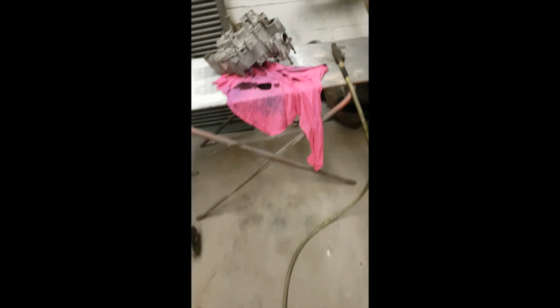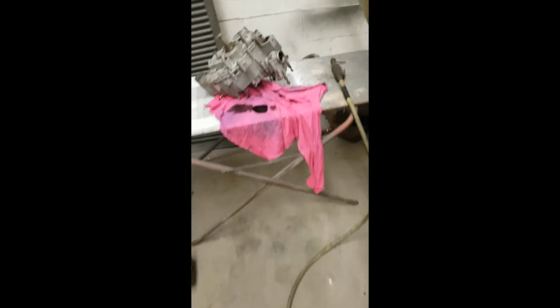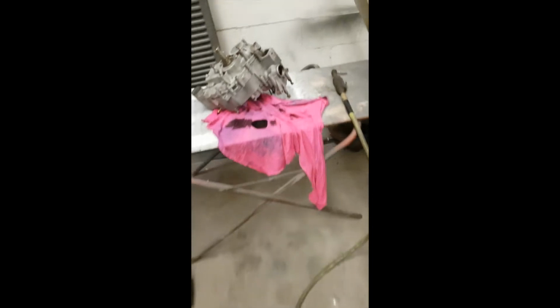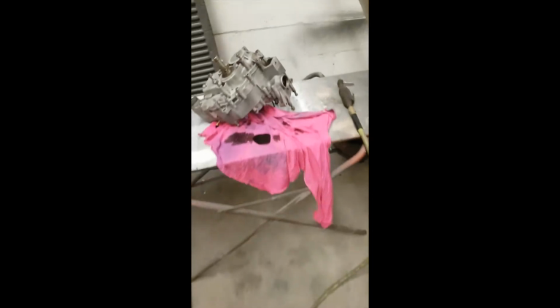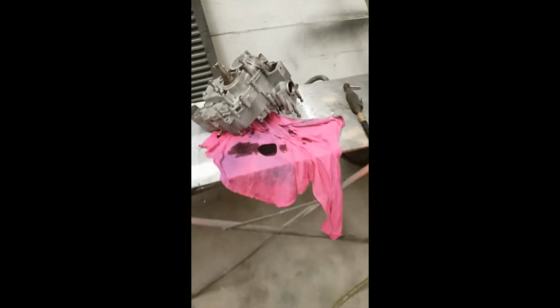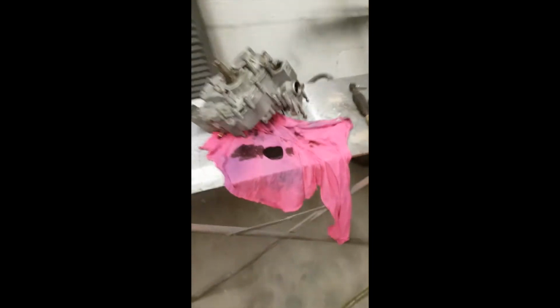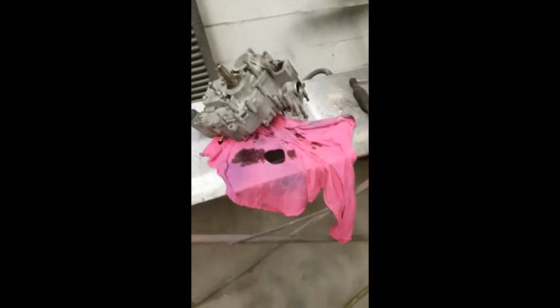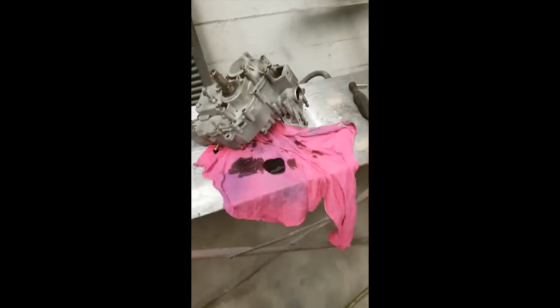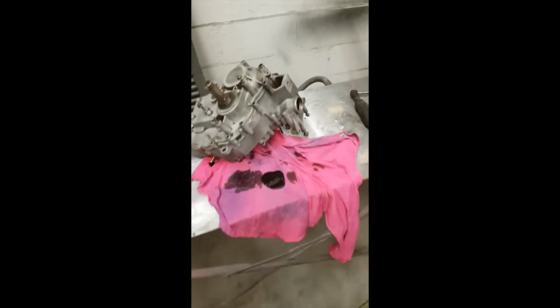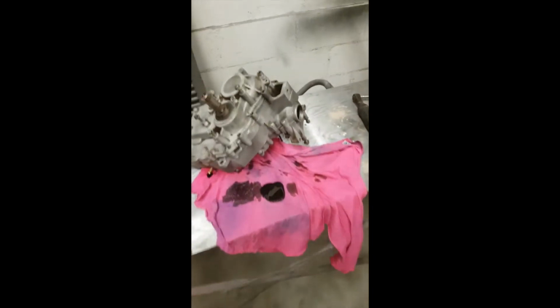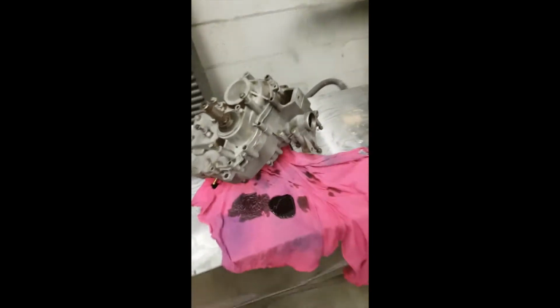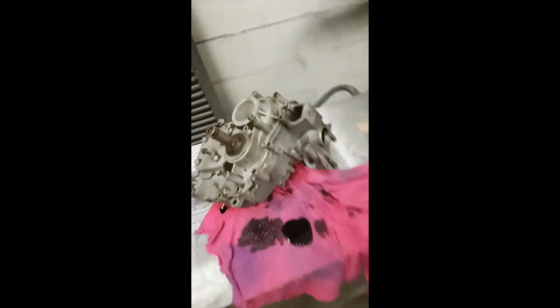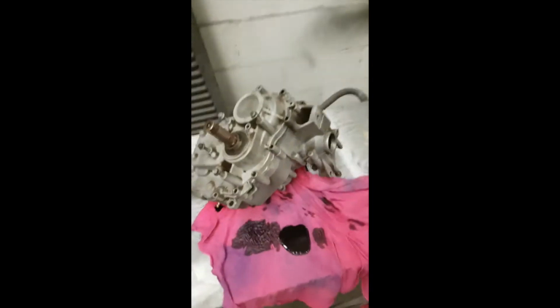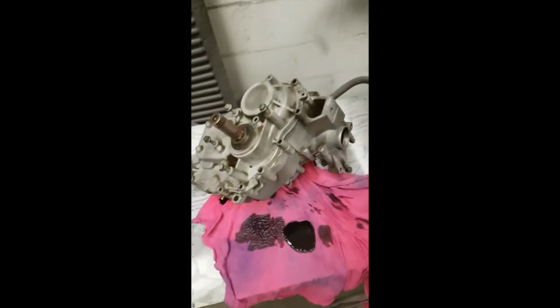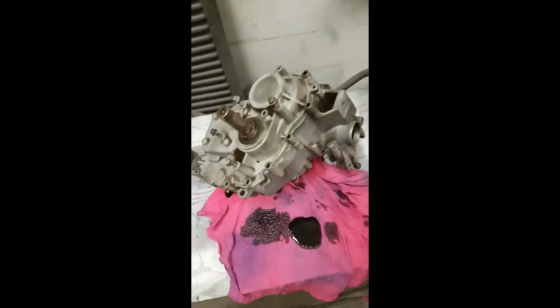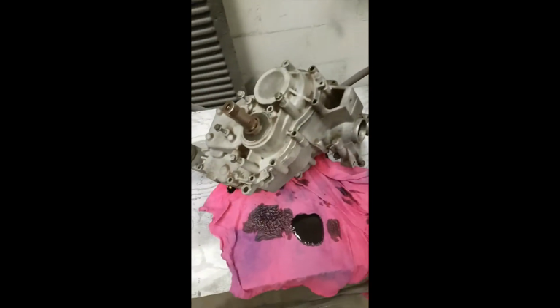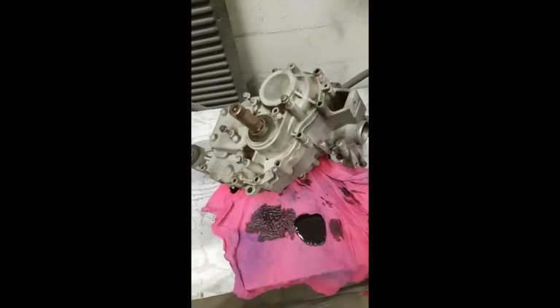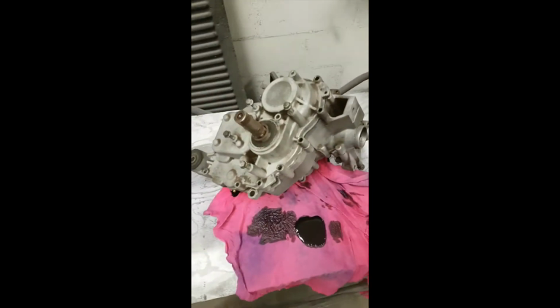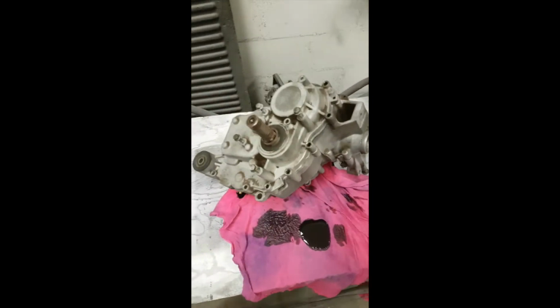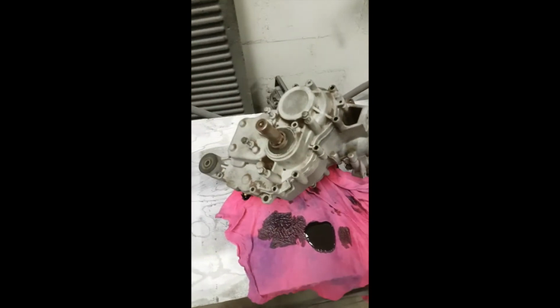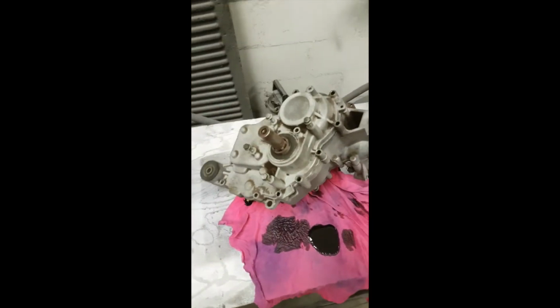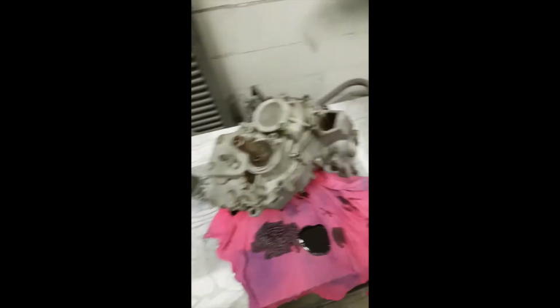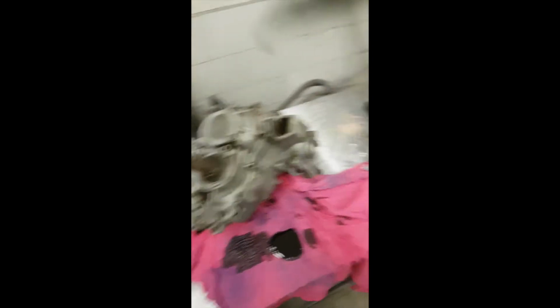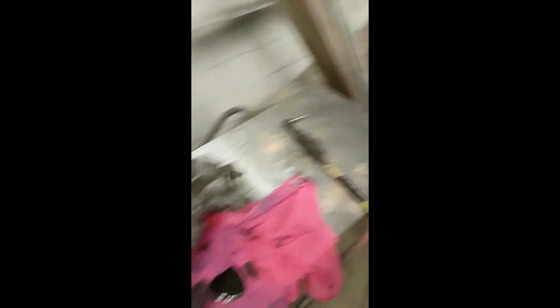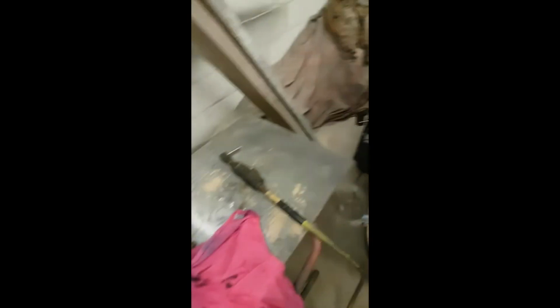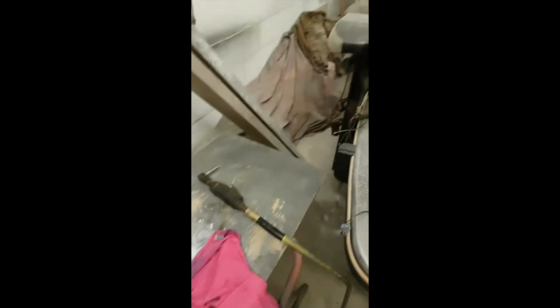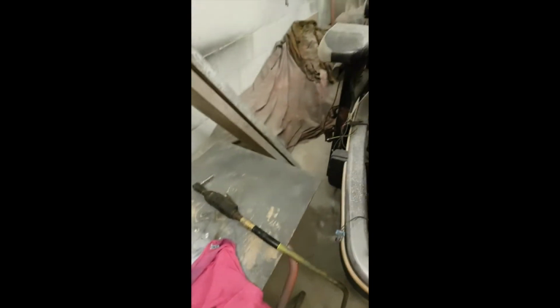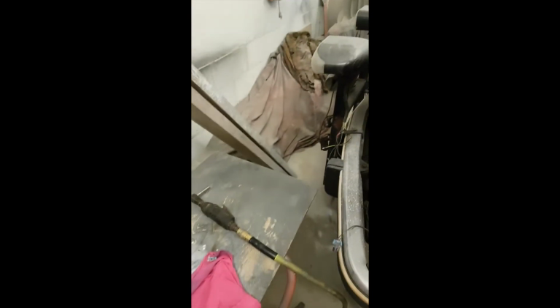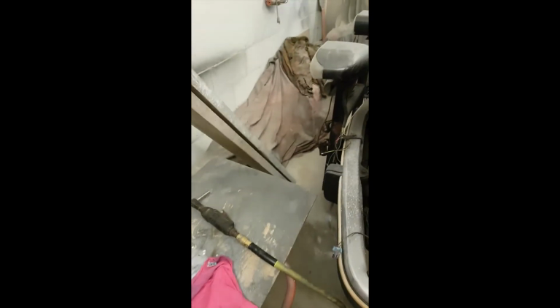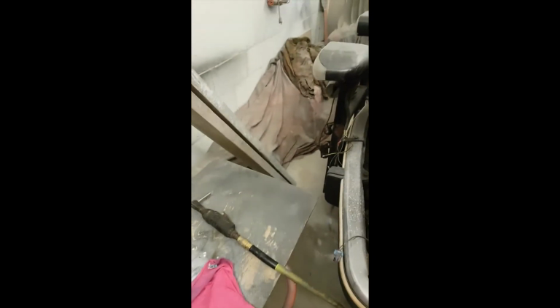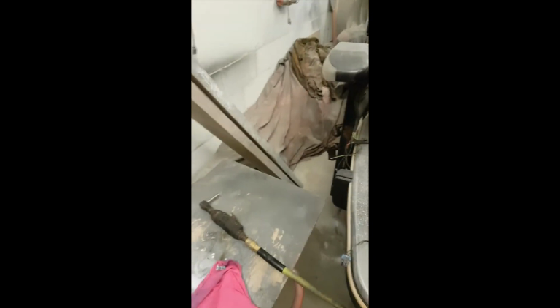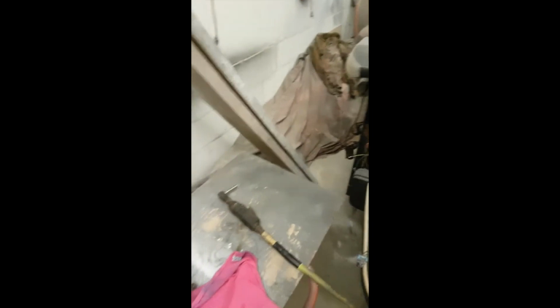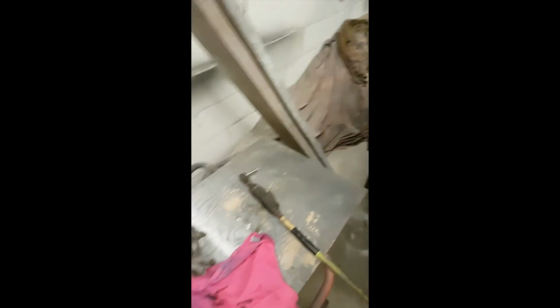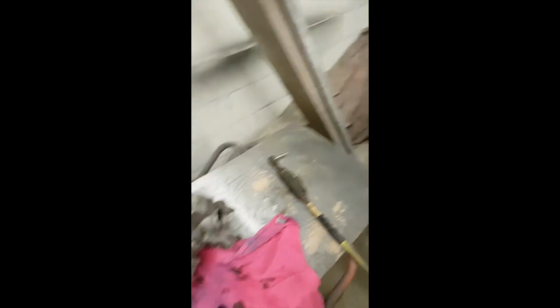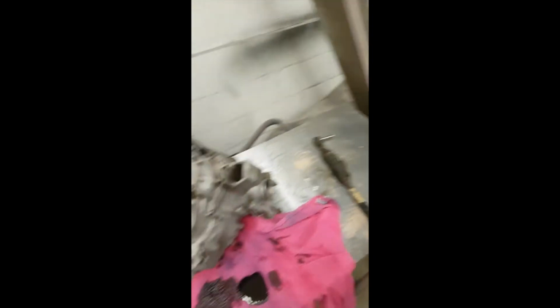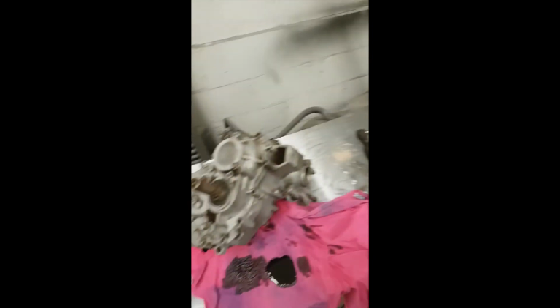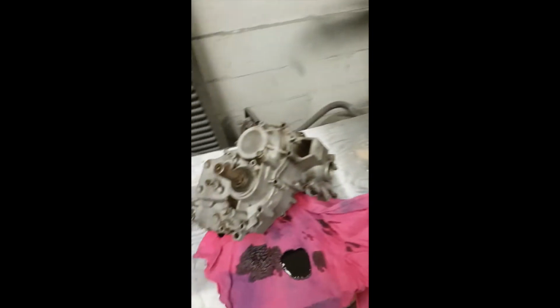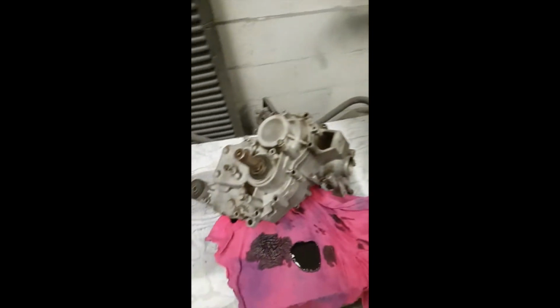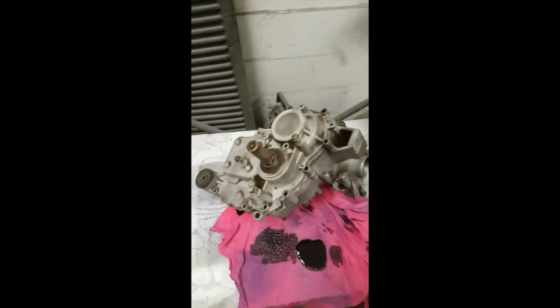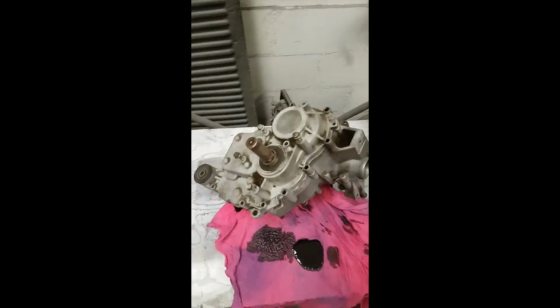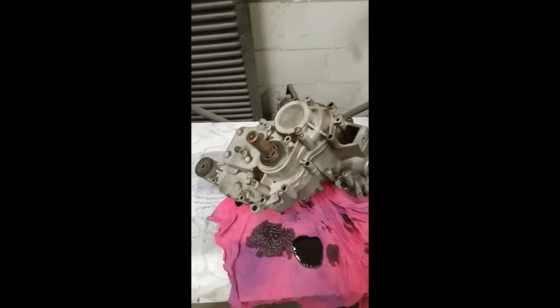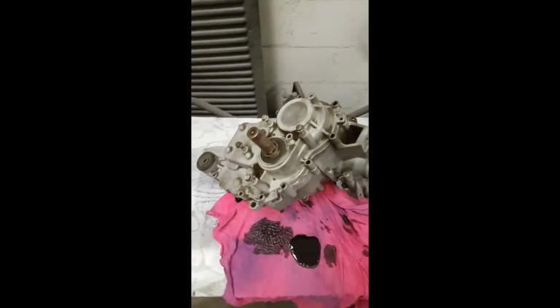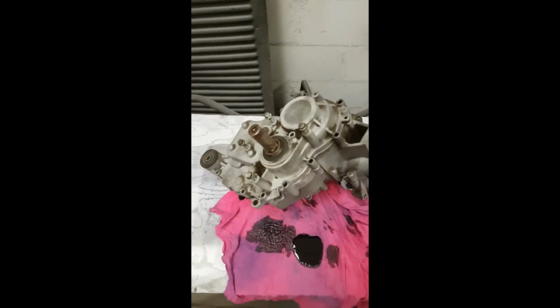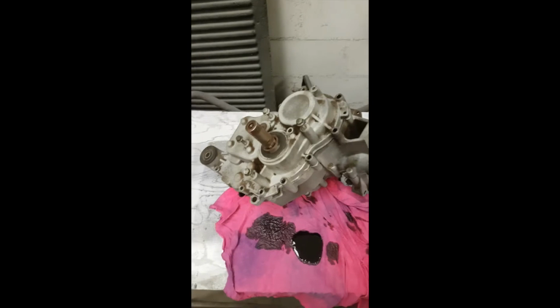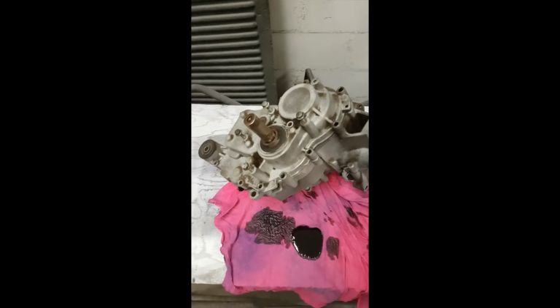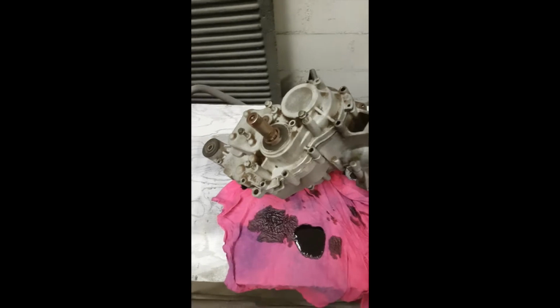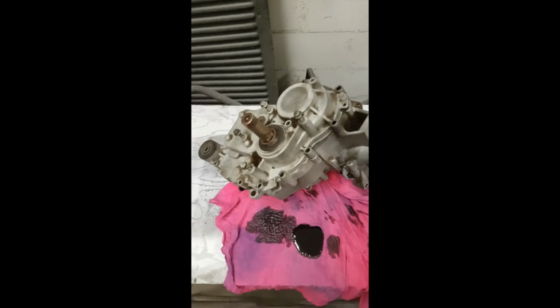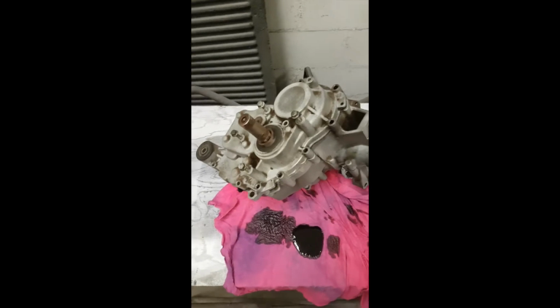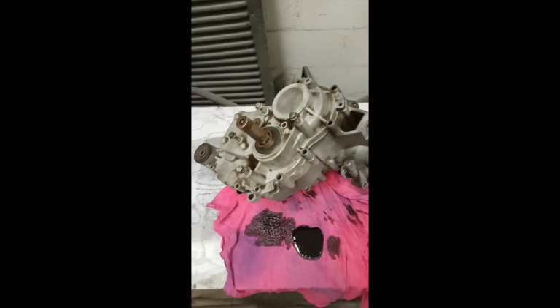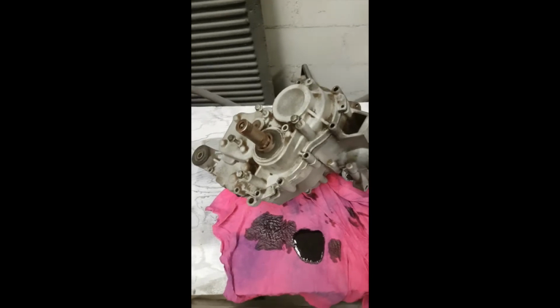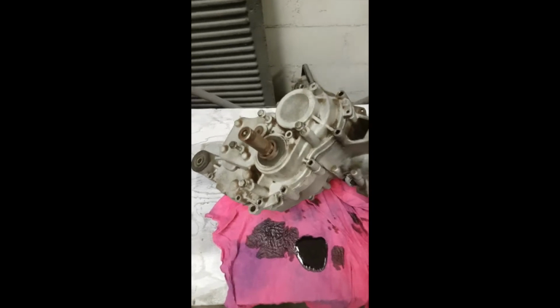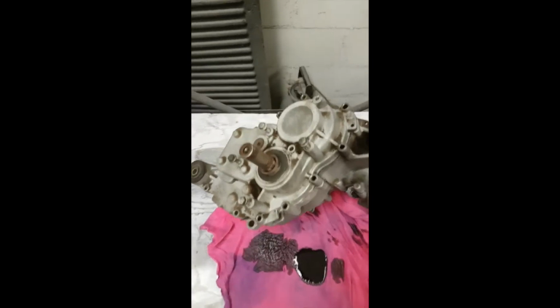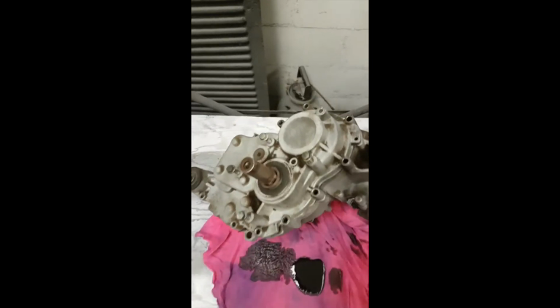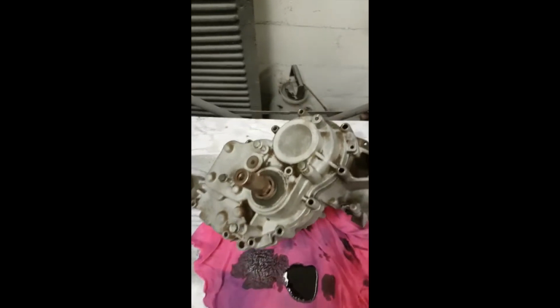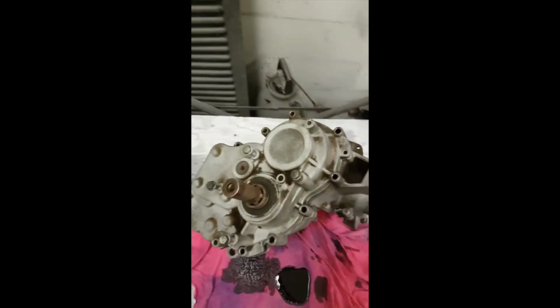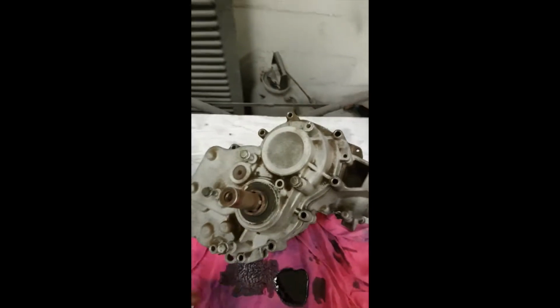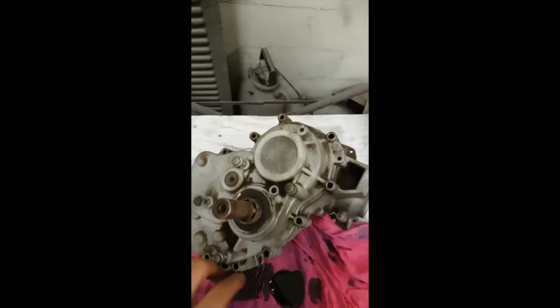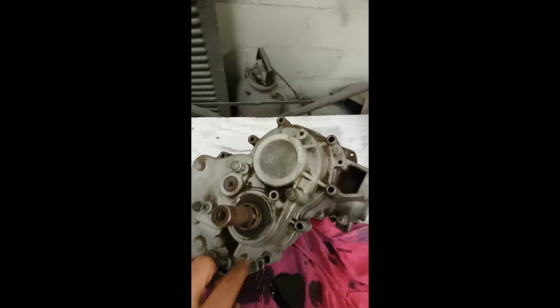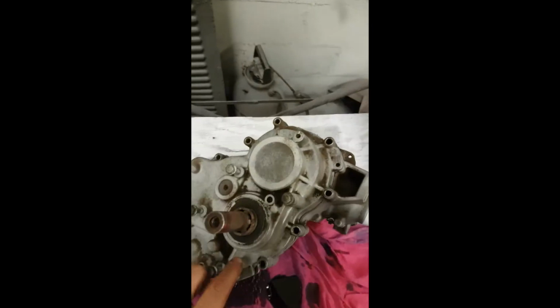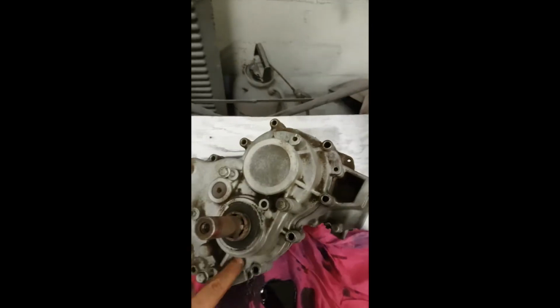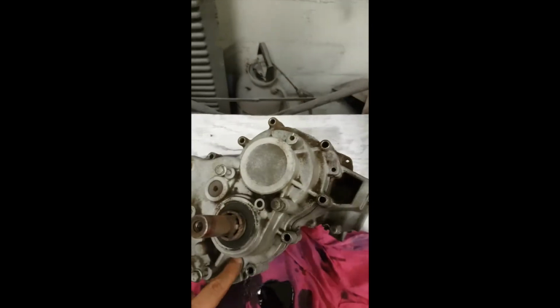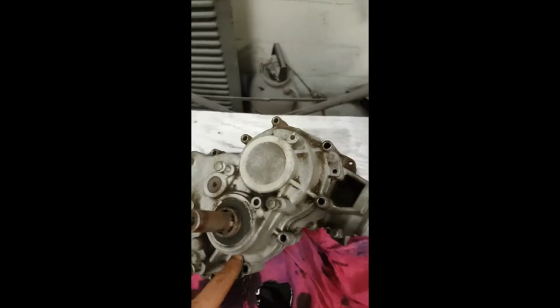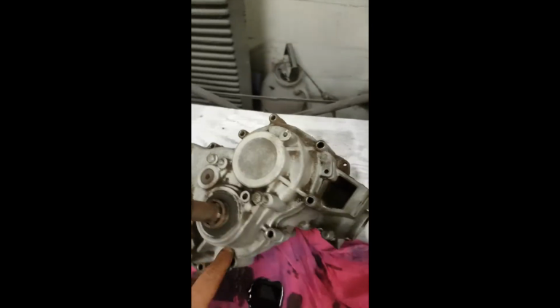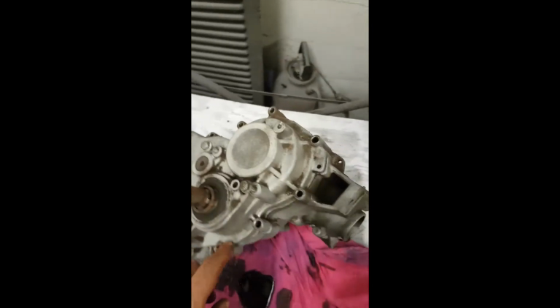Hi guys, Jordan here with East Coast Boys. So just working on the Renegade here today. This is a transmission I'm gonna be splitting.